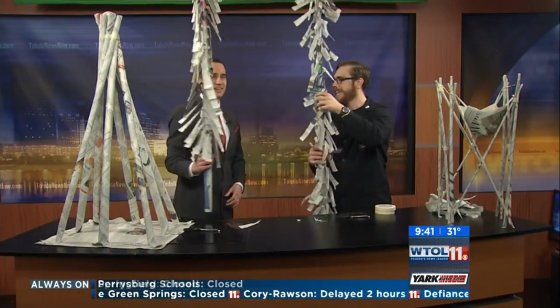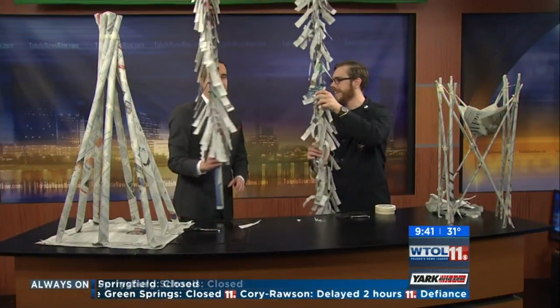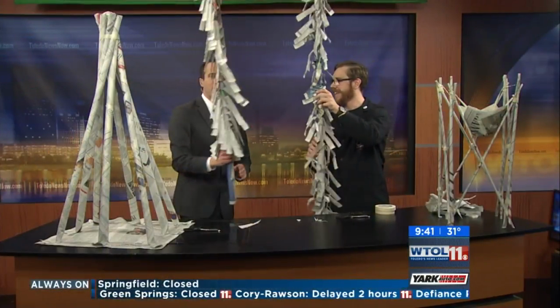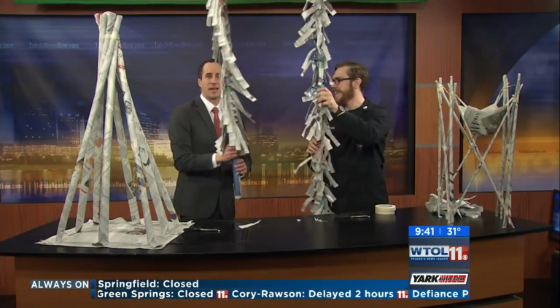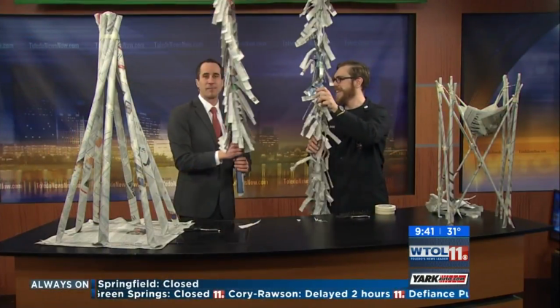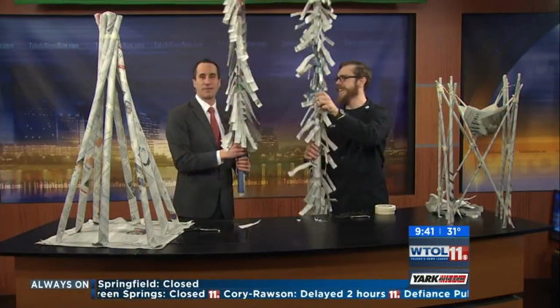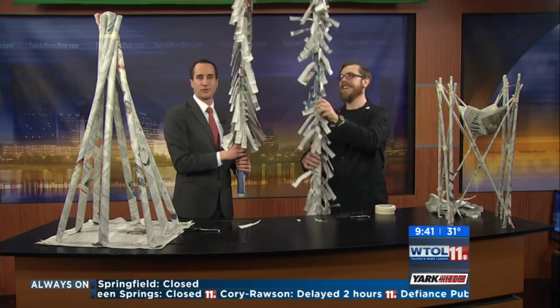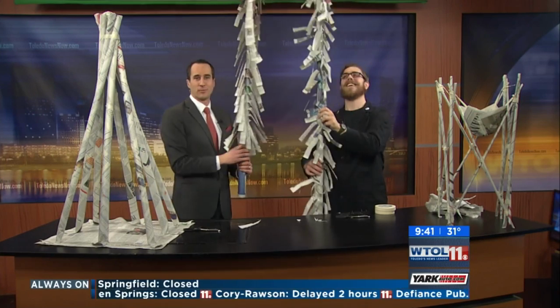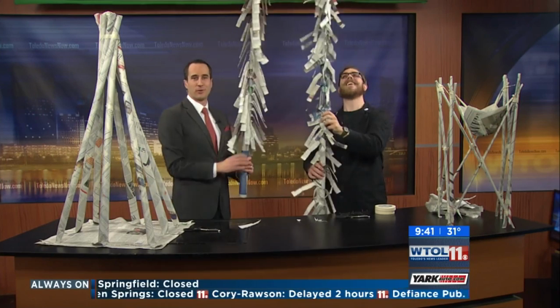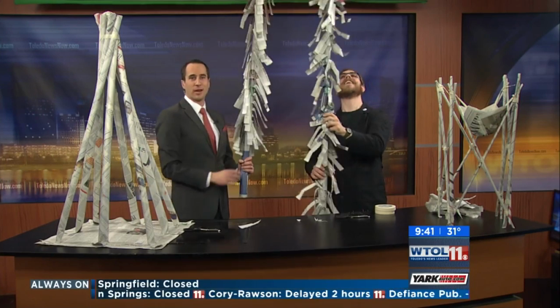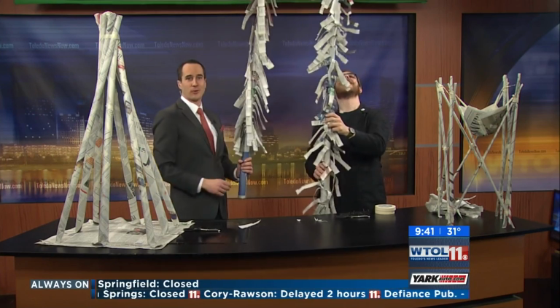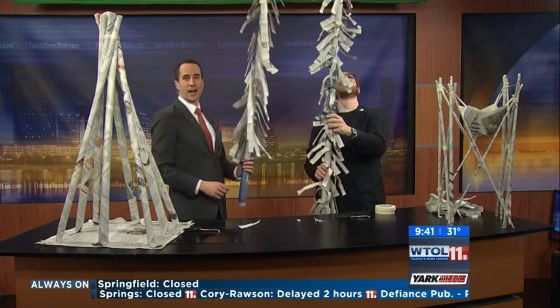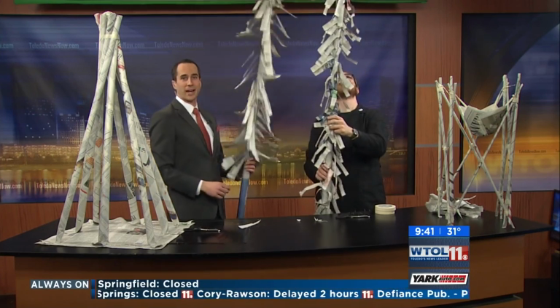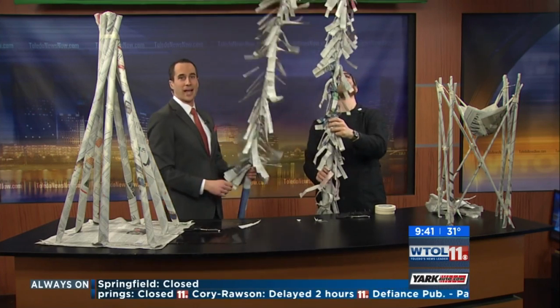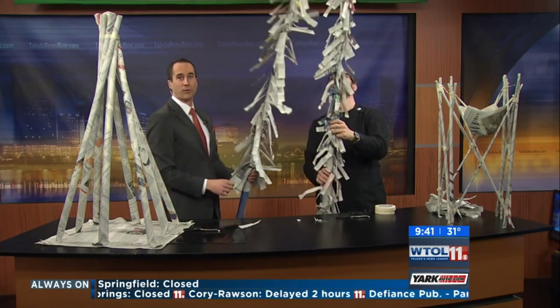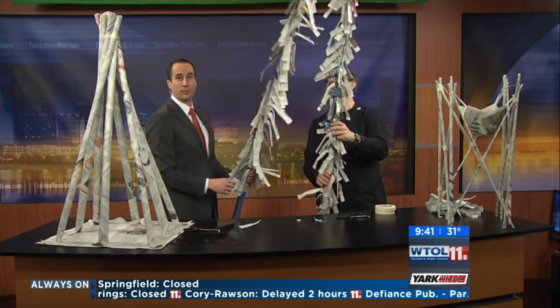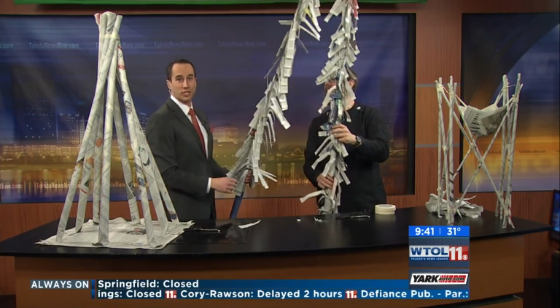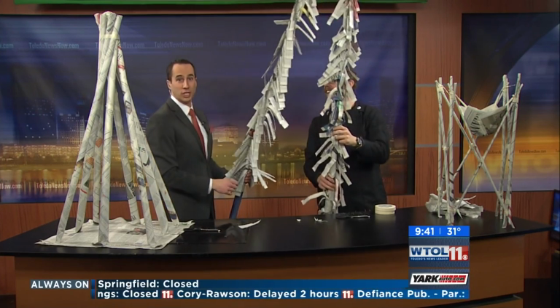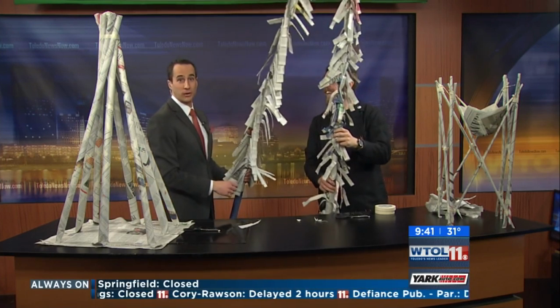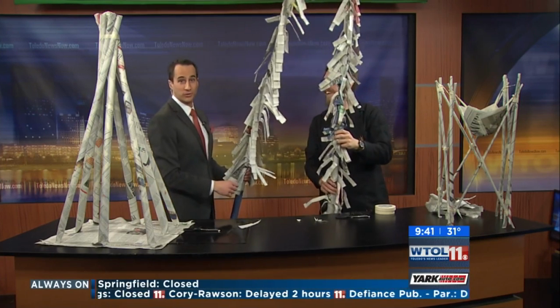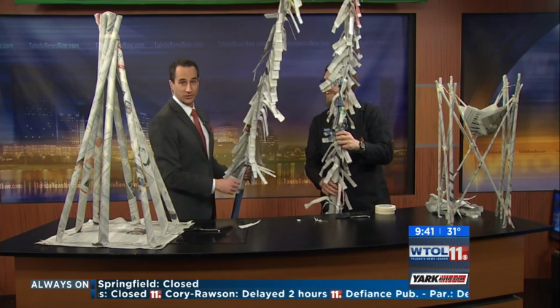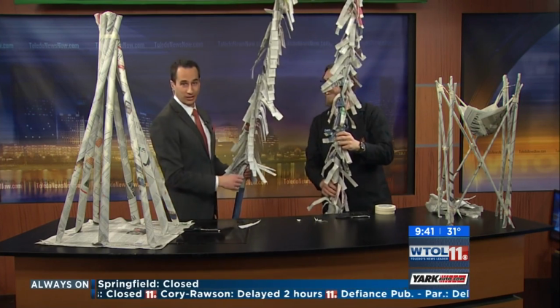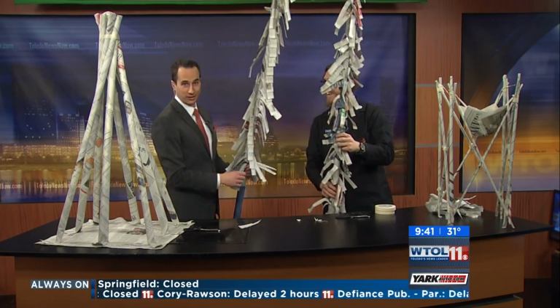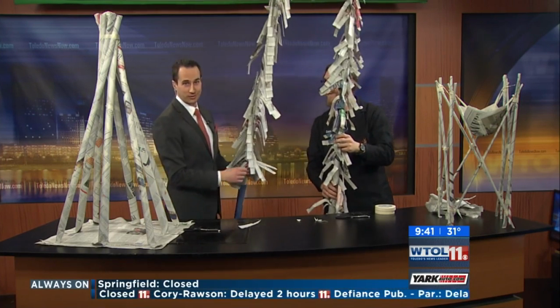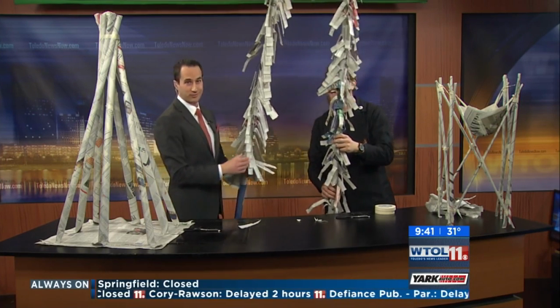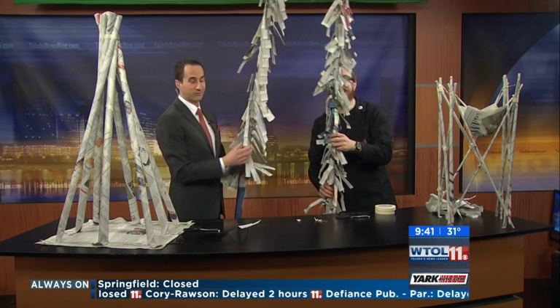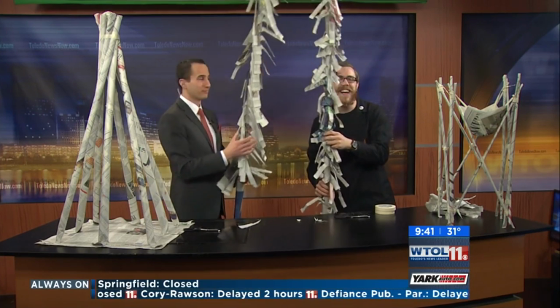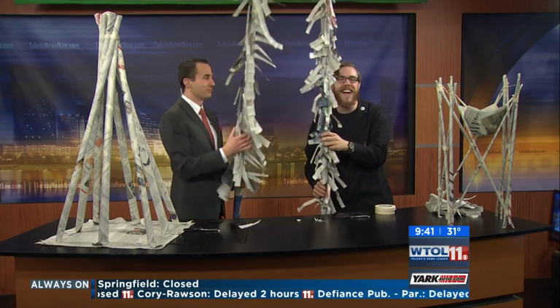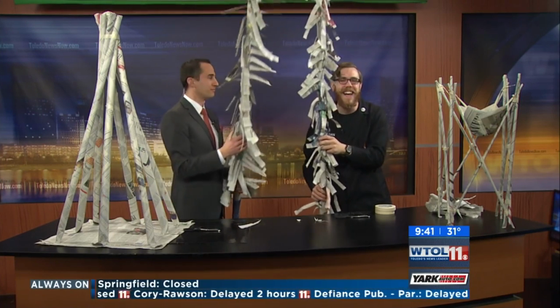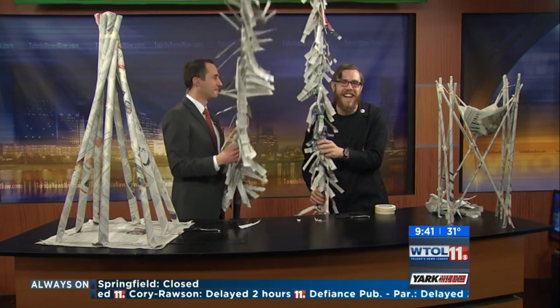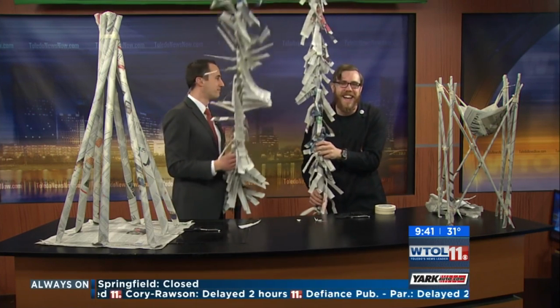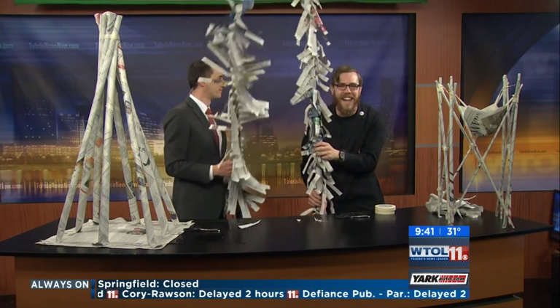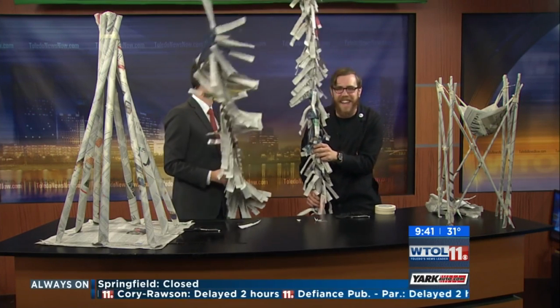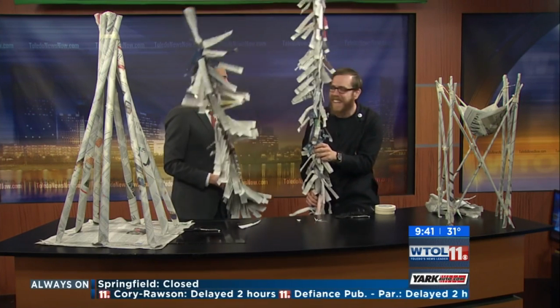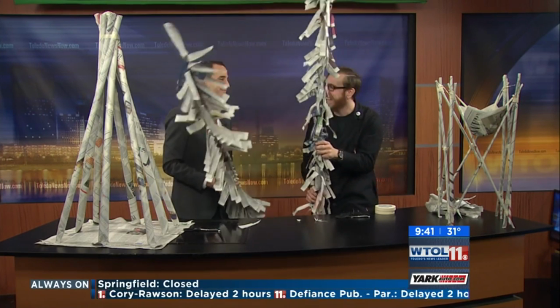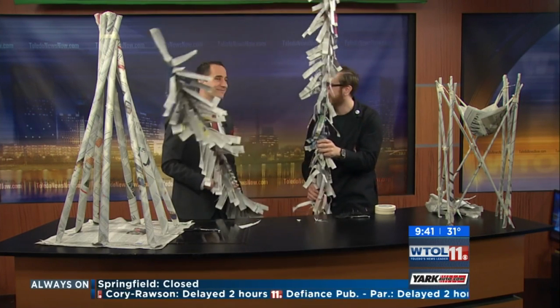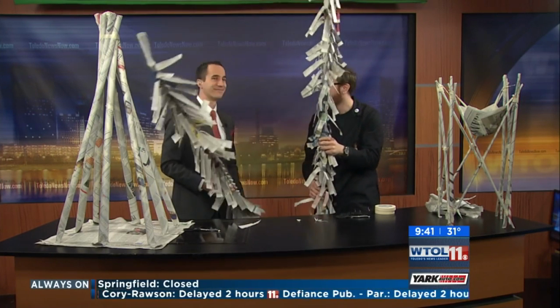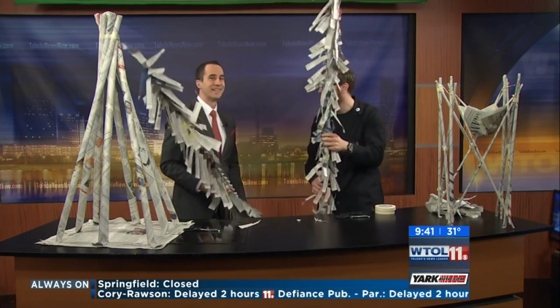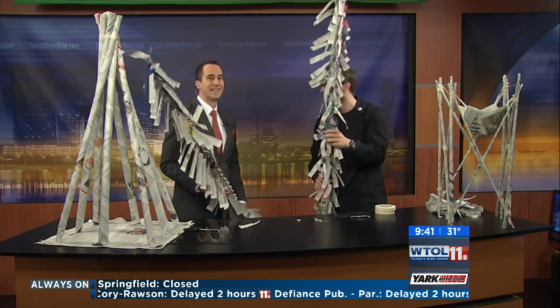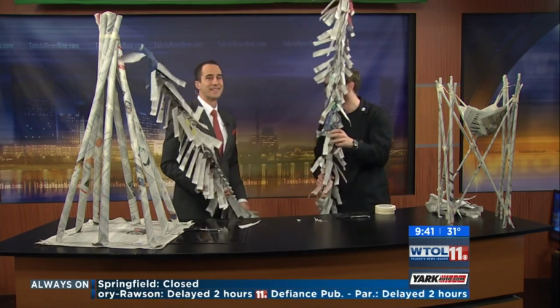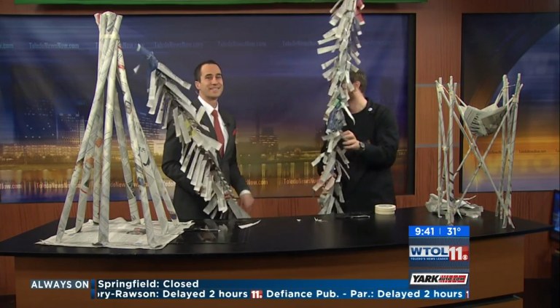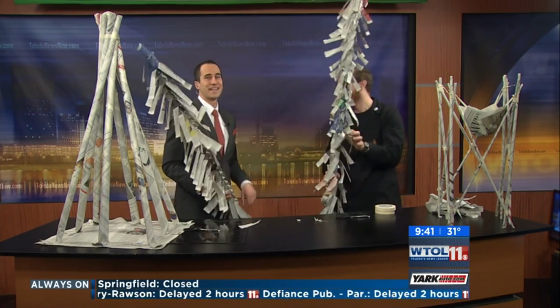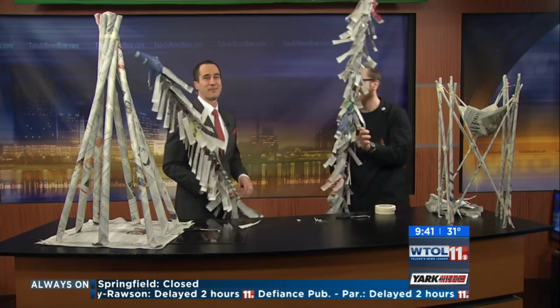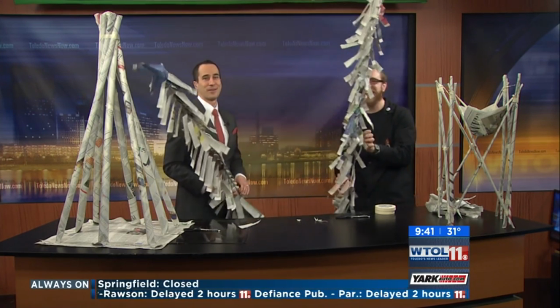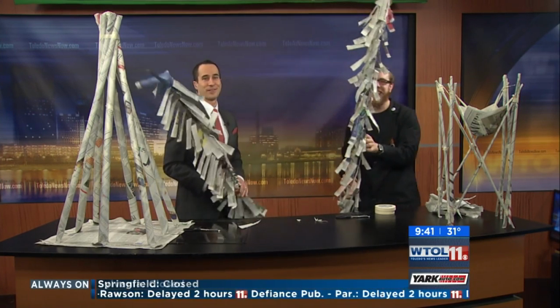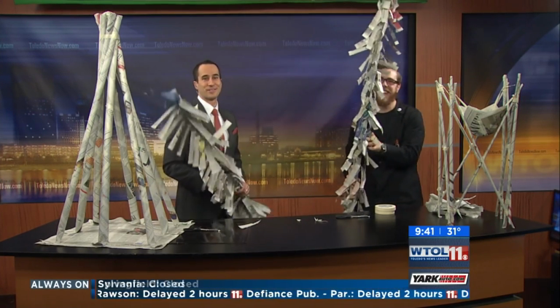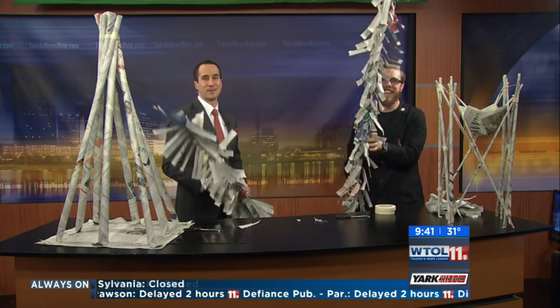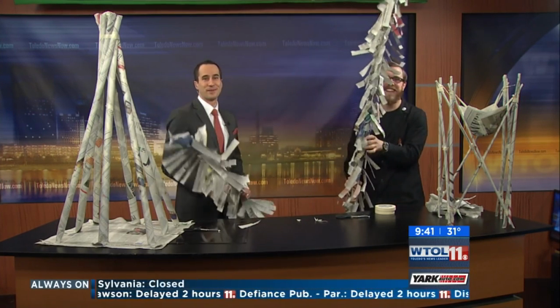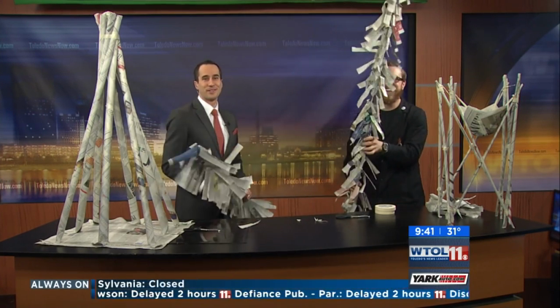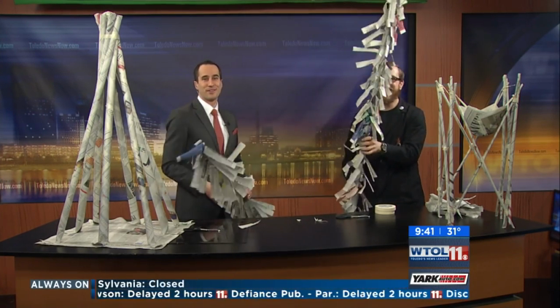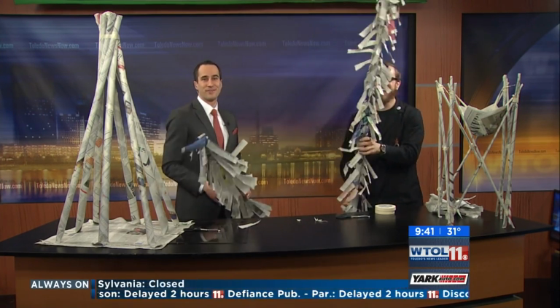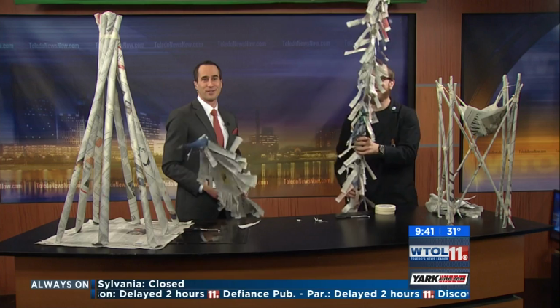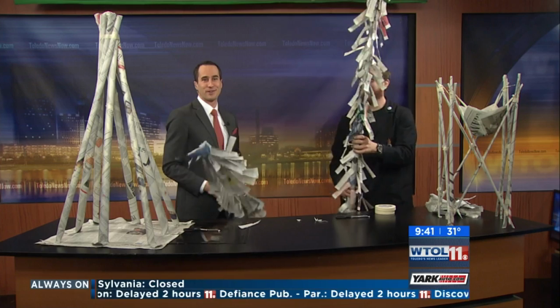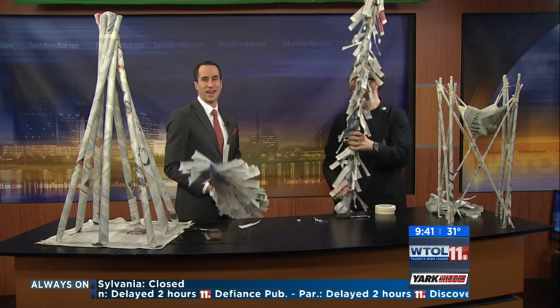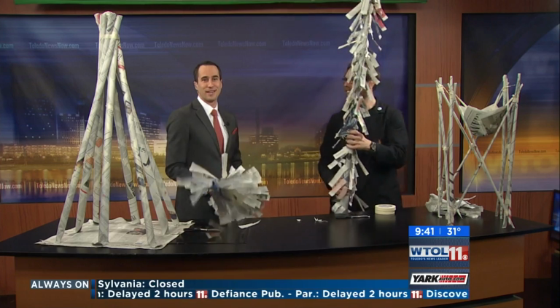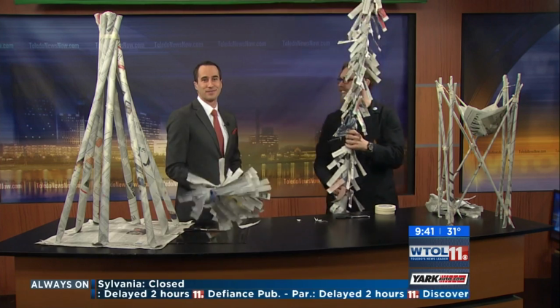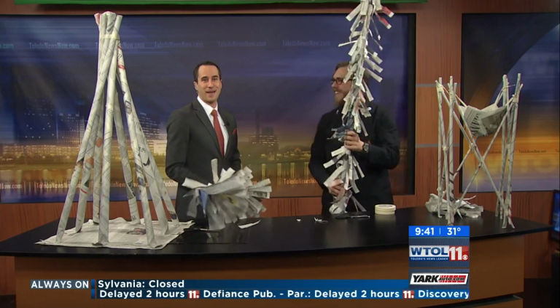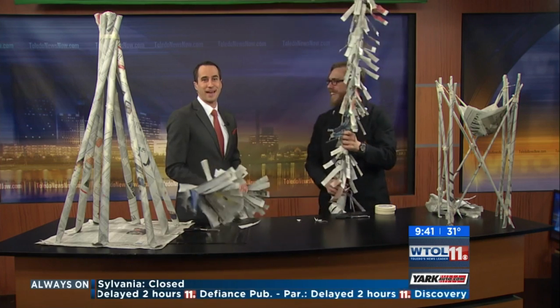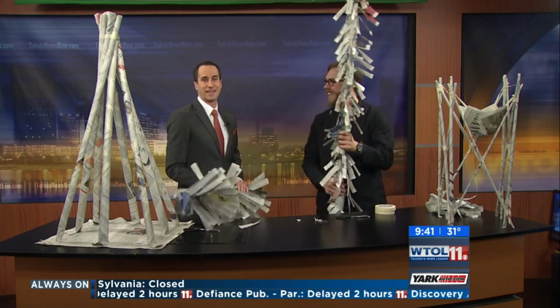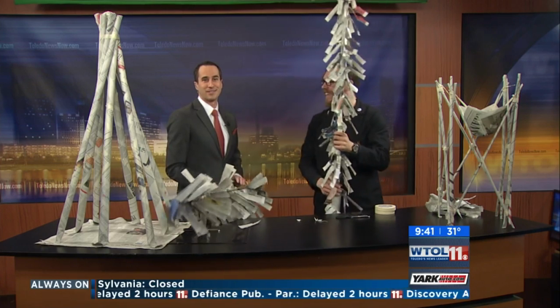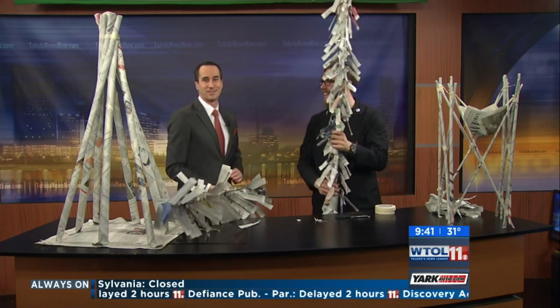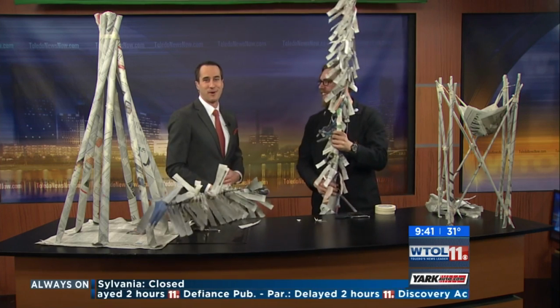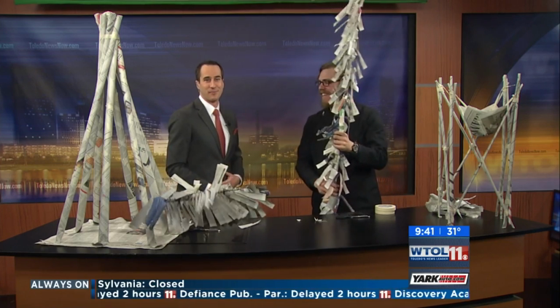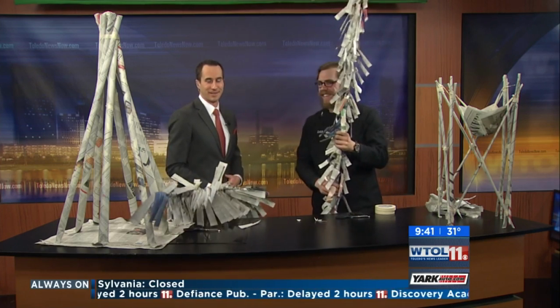Coming up after the break, Ryan and I will be jousting. Stay with us. WT11 — your day is back in just a moment.